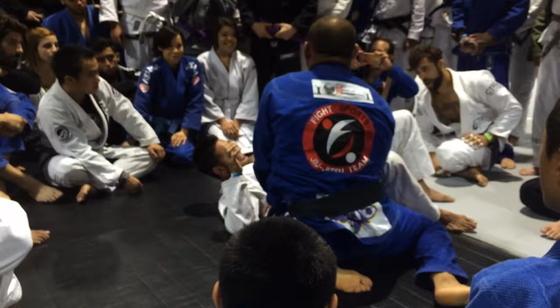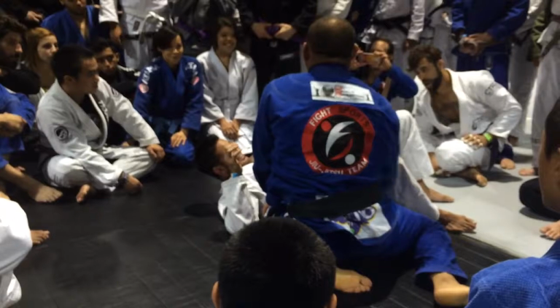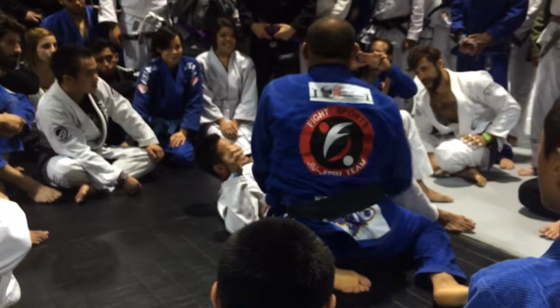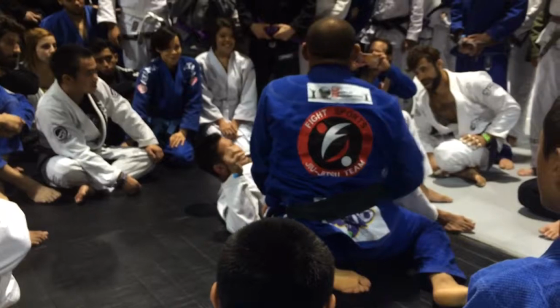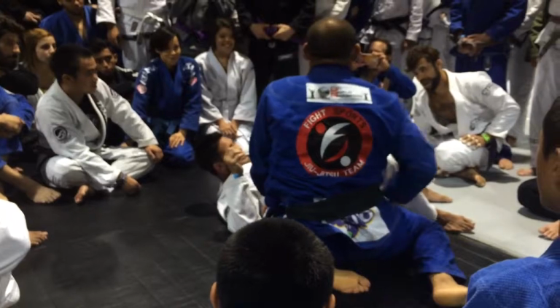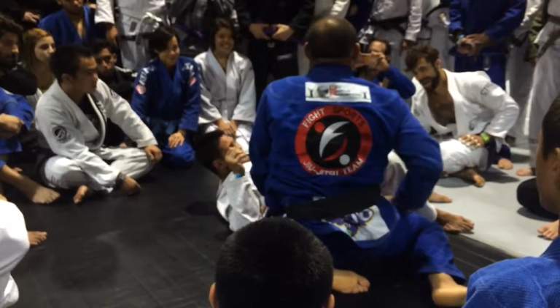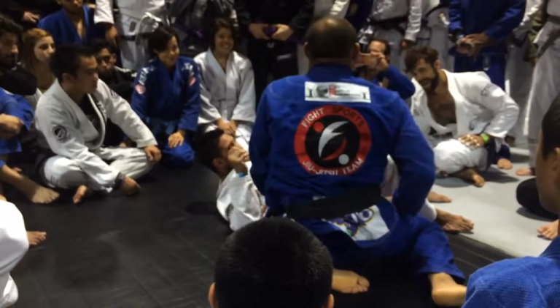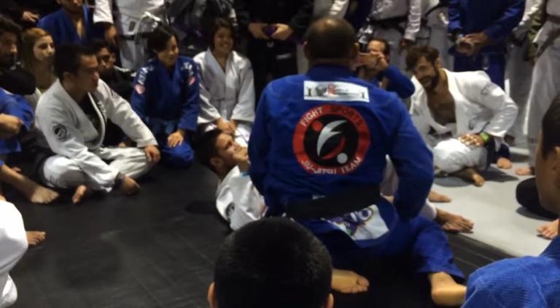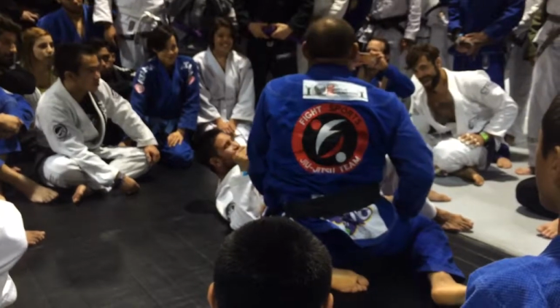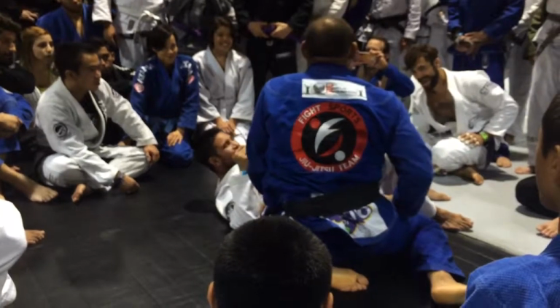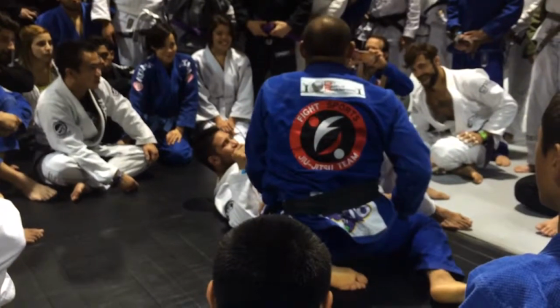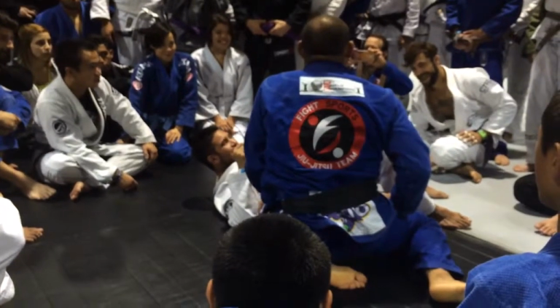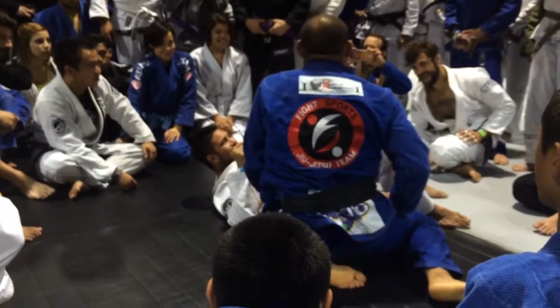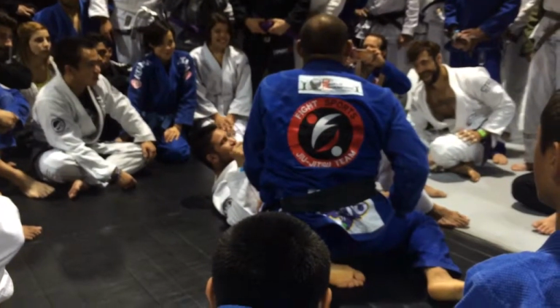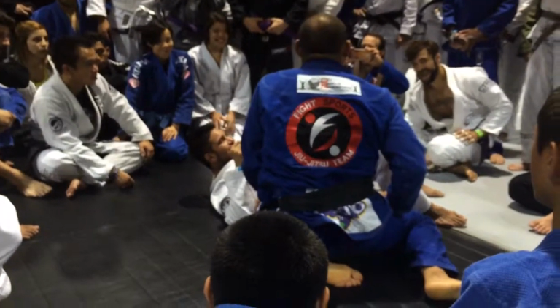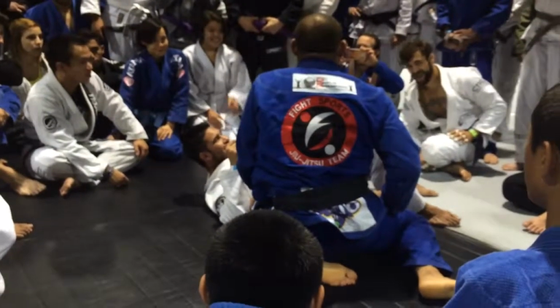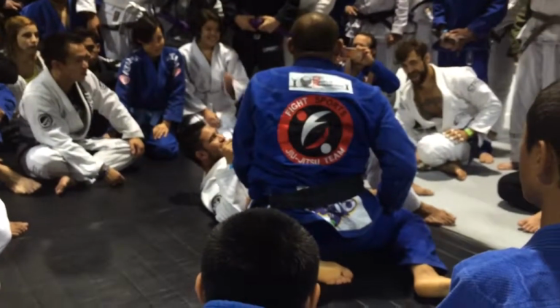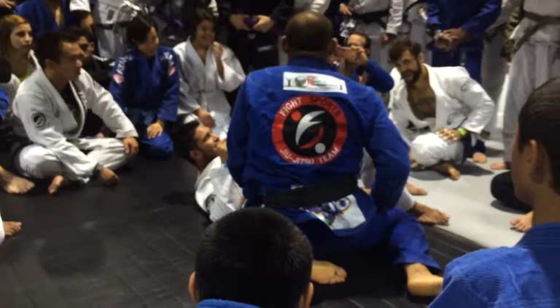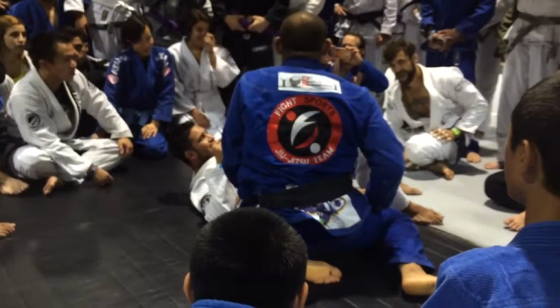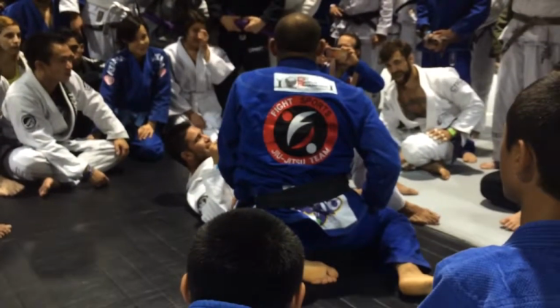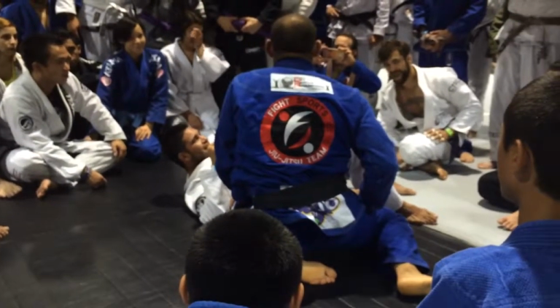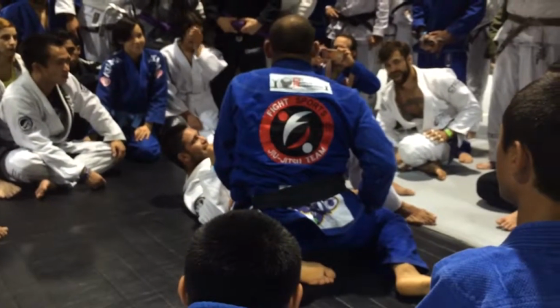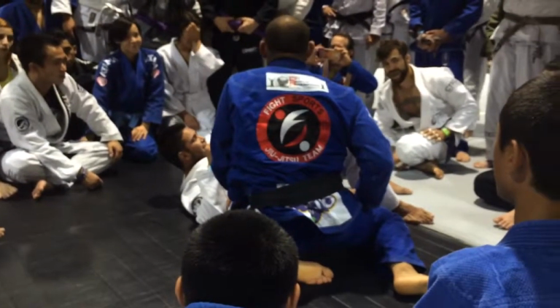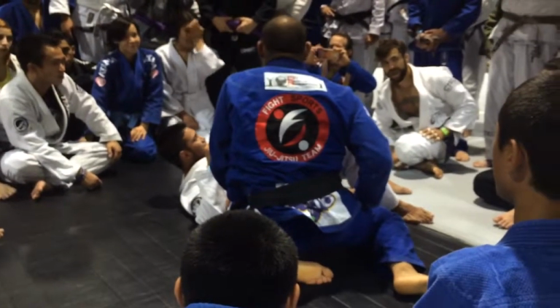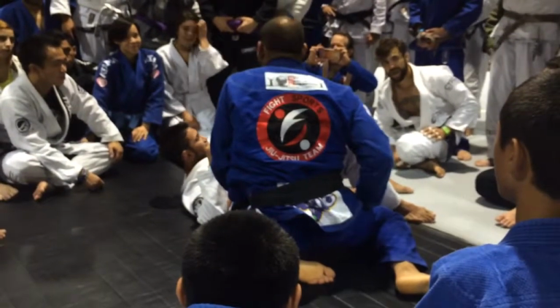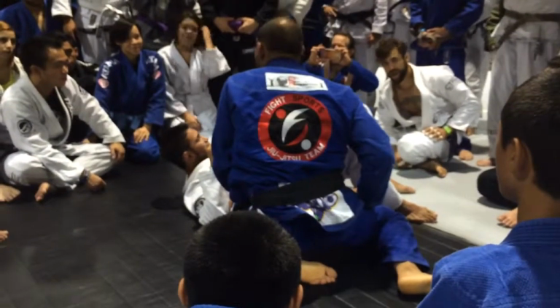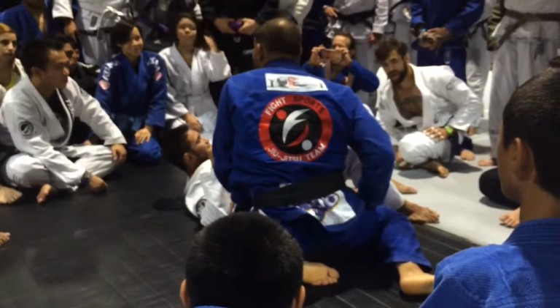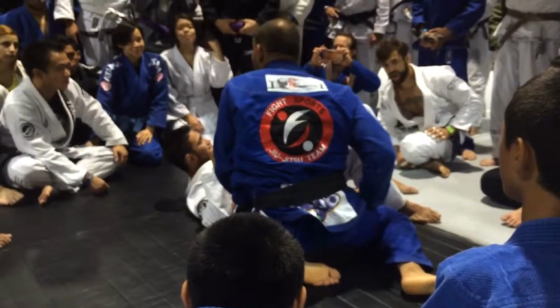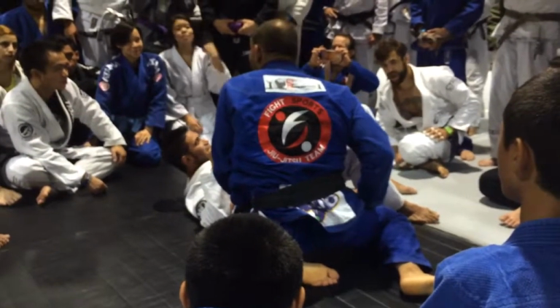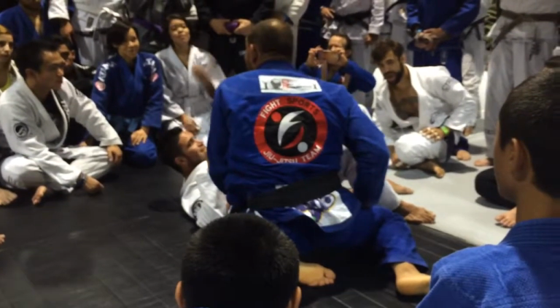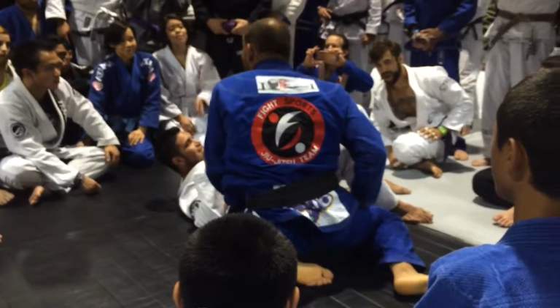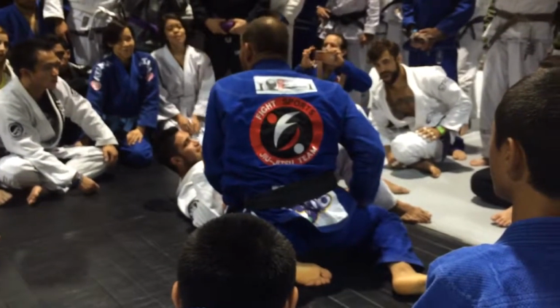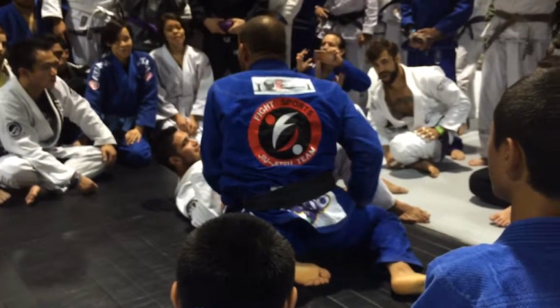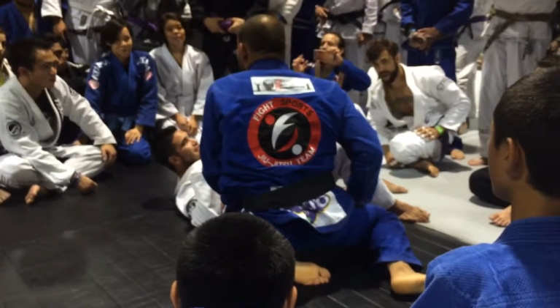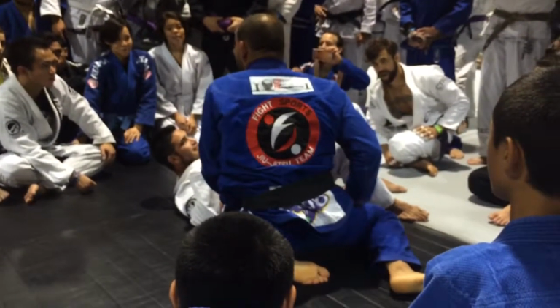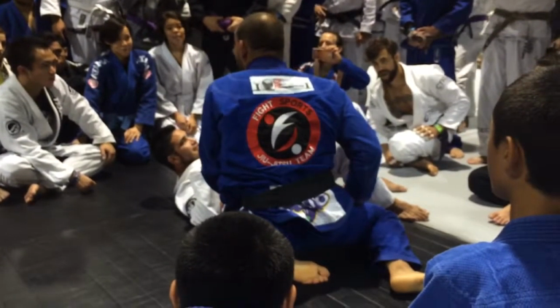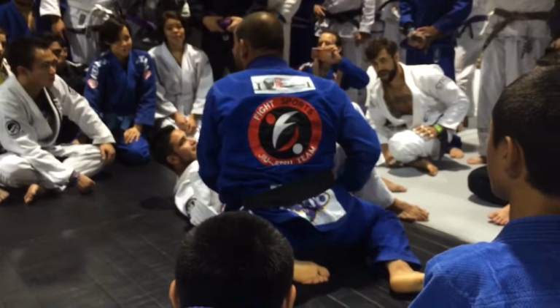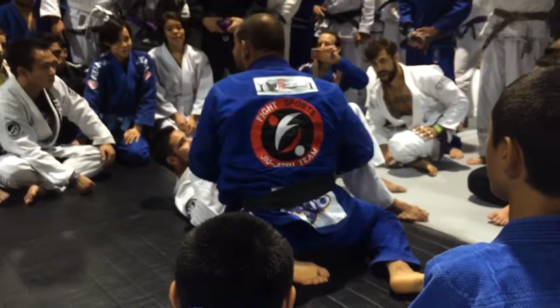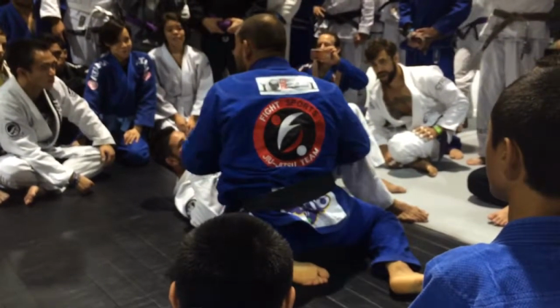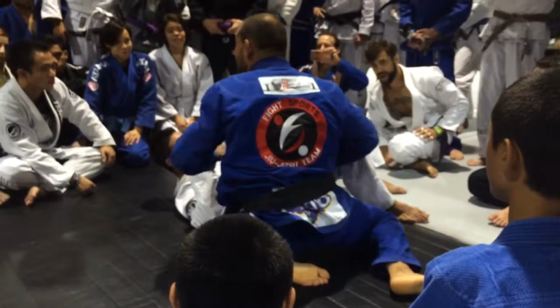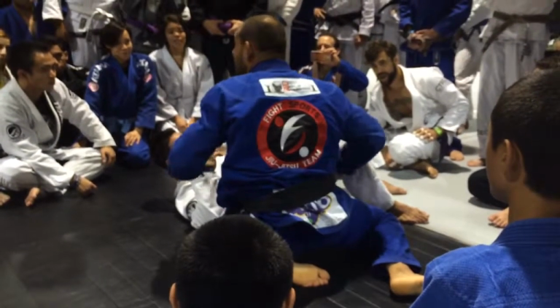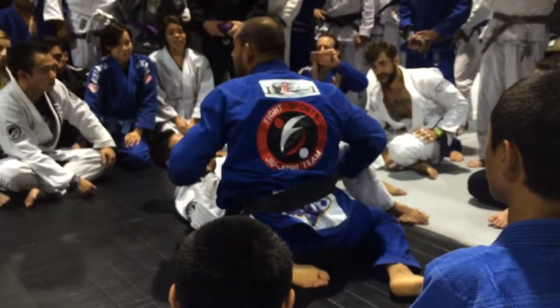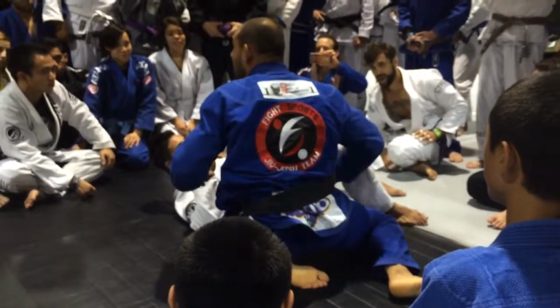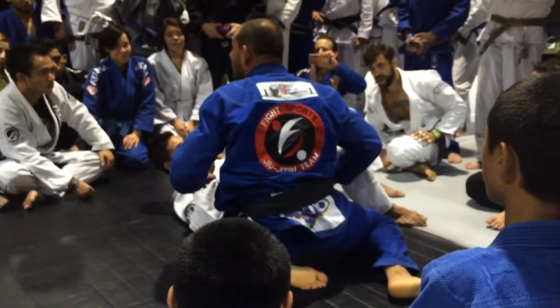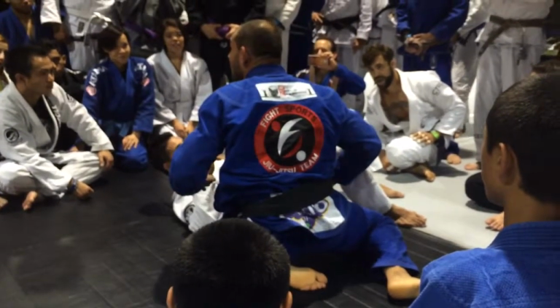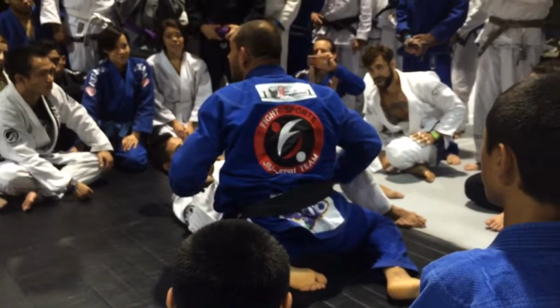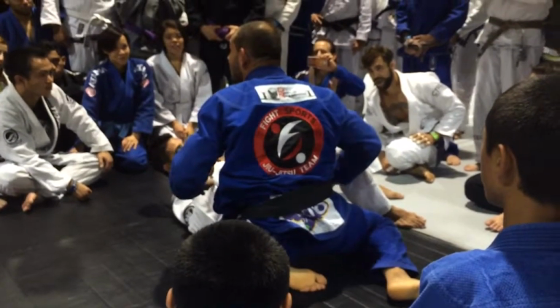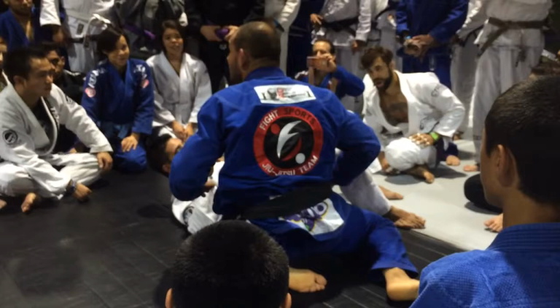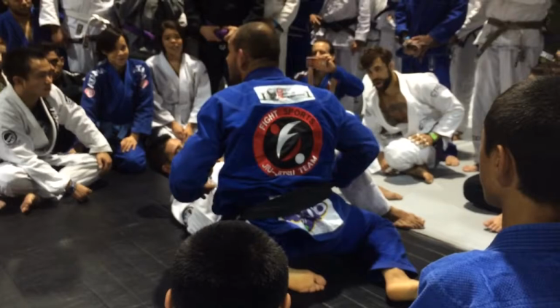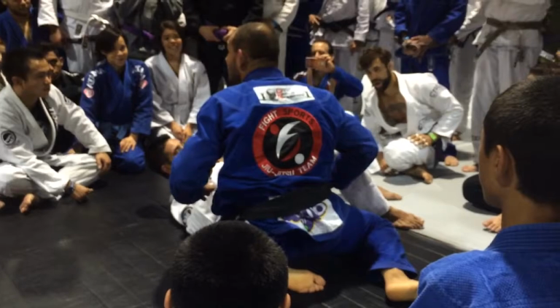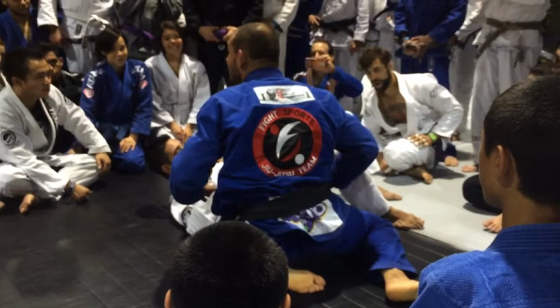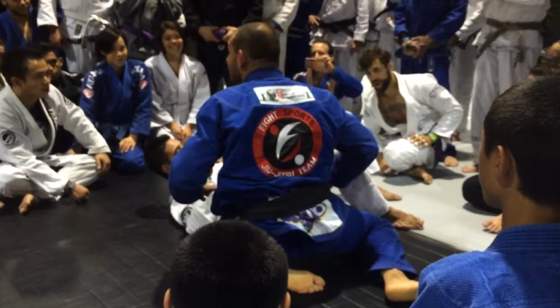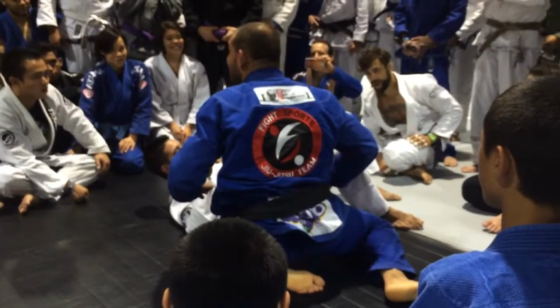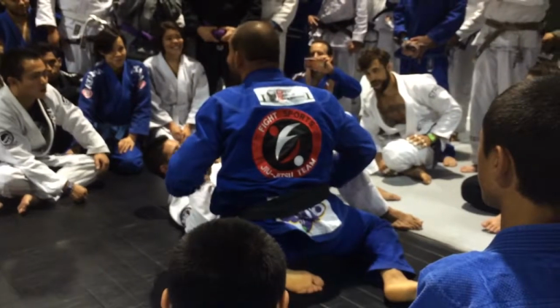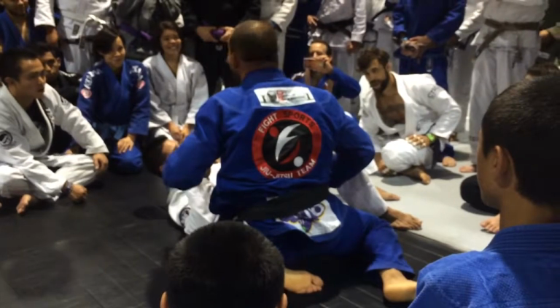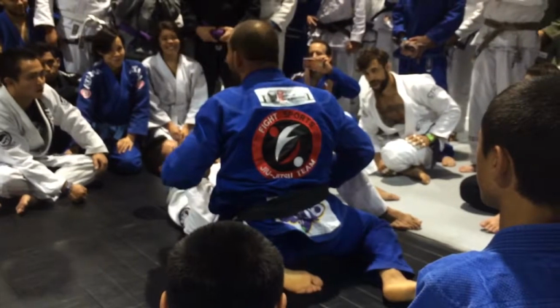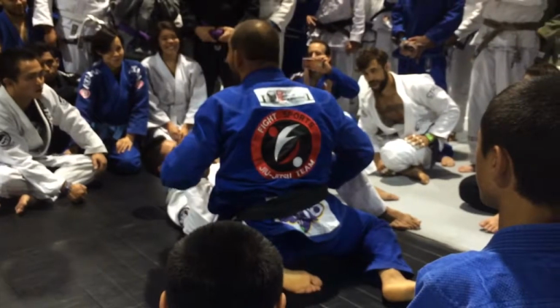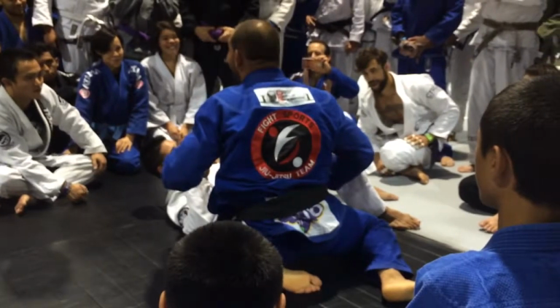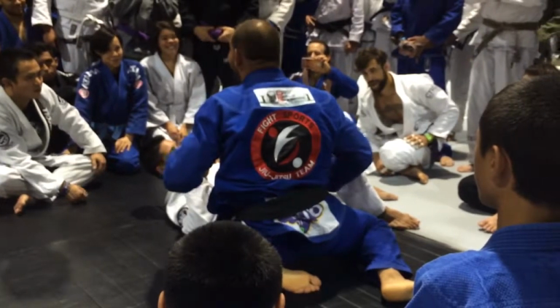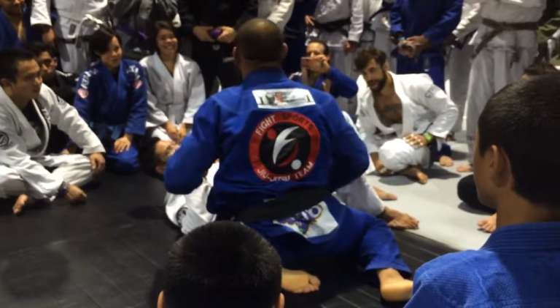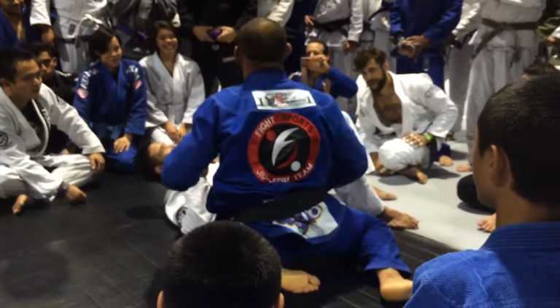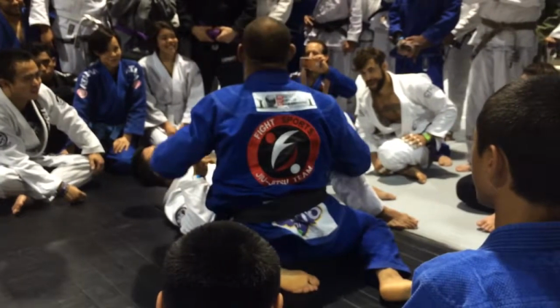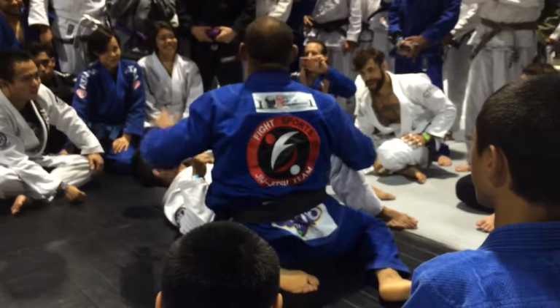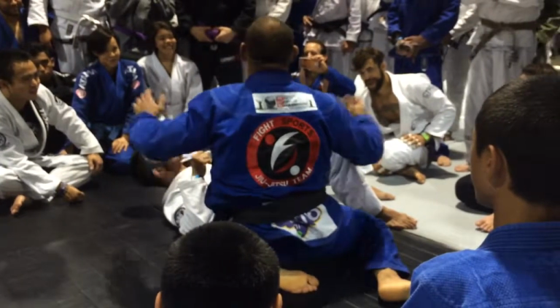You guys get it? Any questions? Everybody's a black belt already? Speed up.